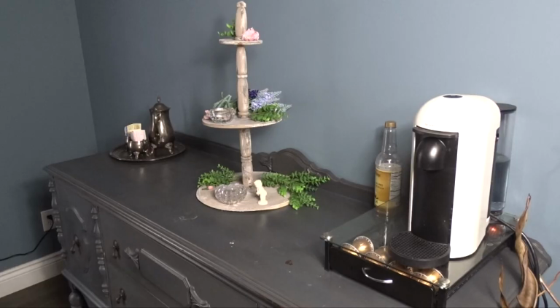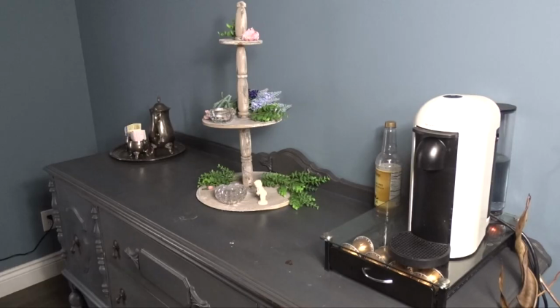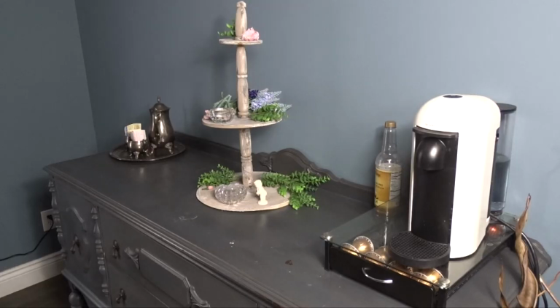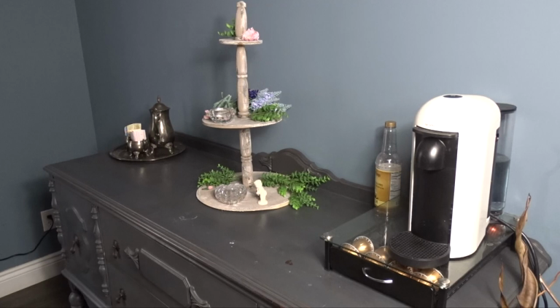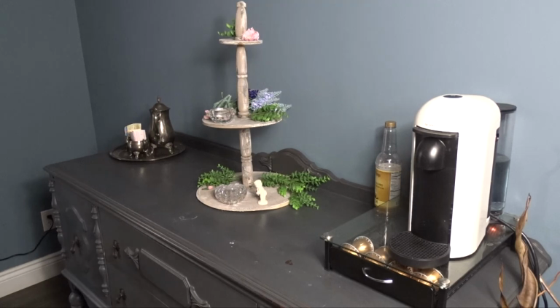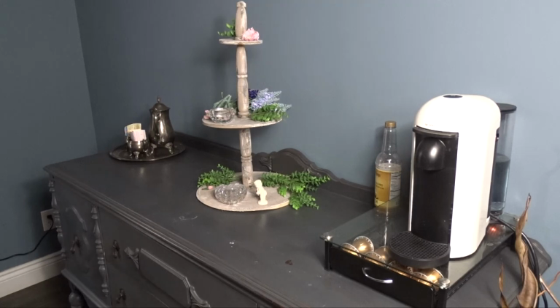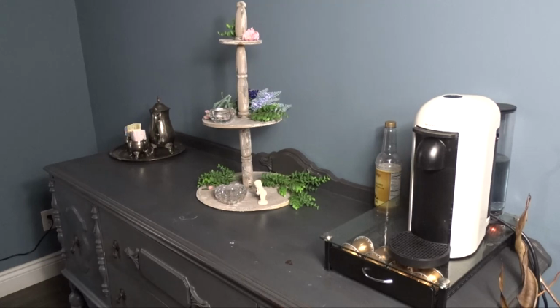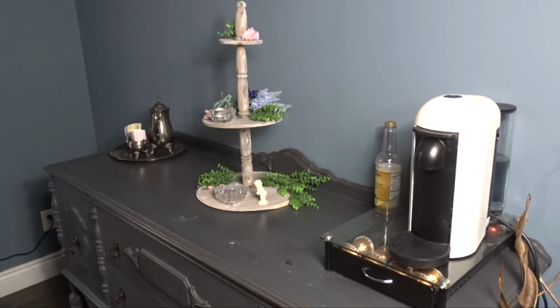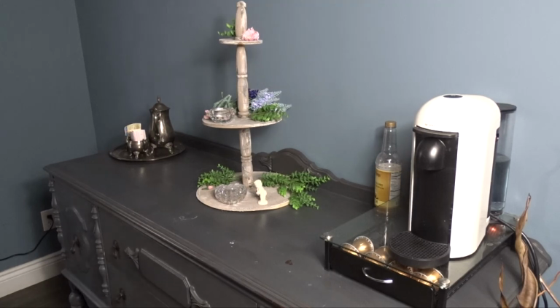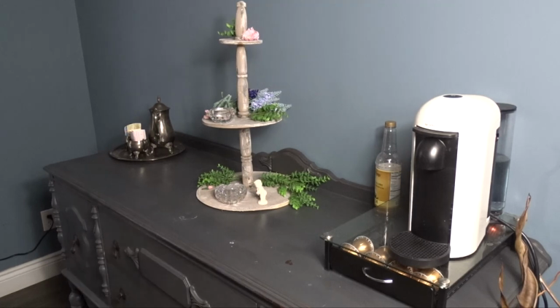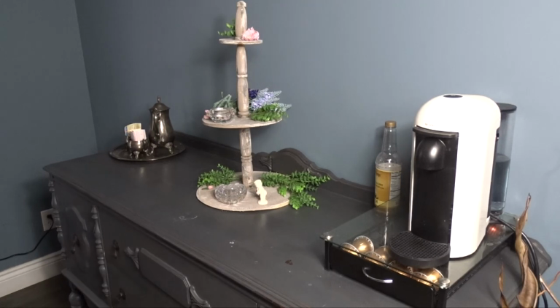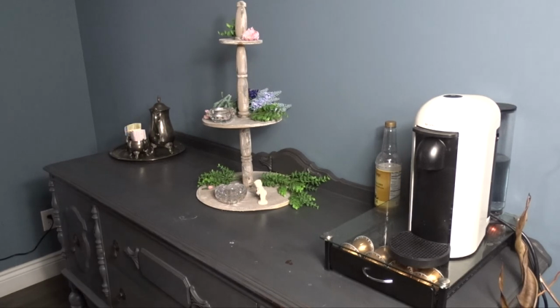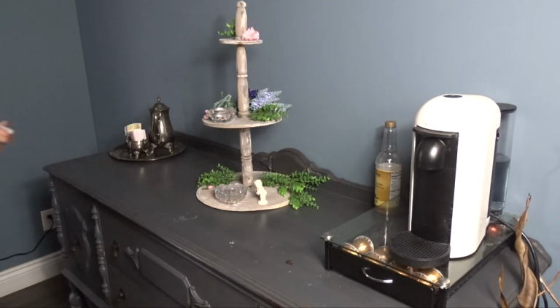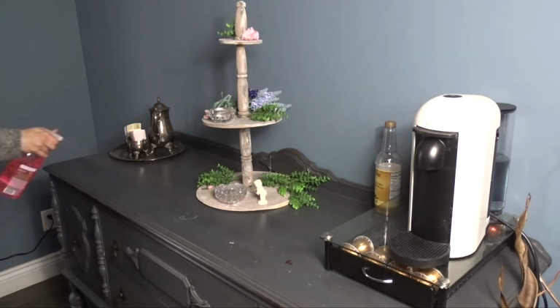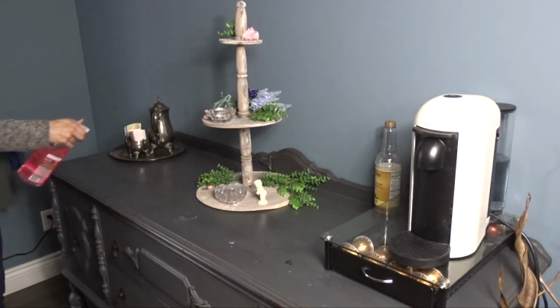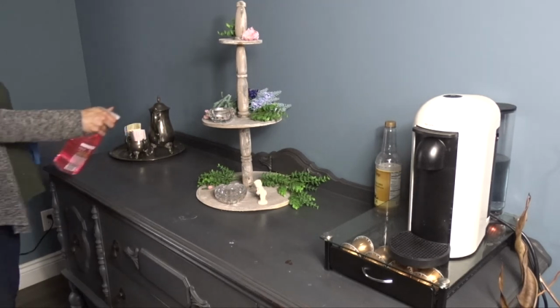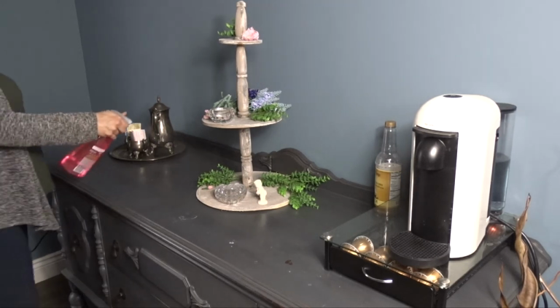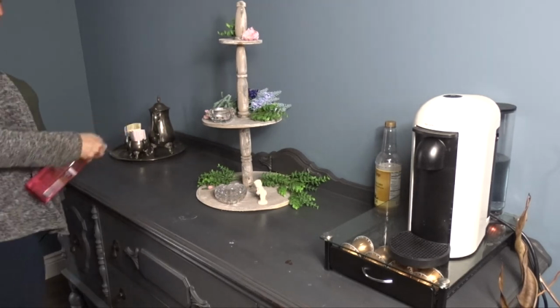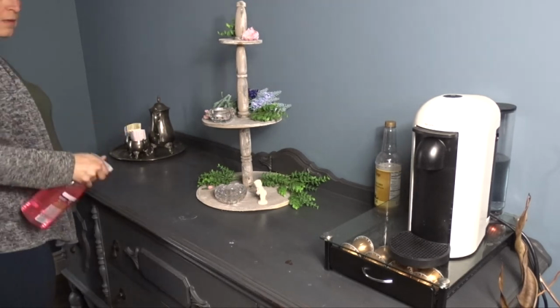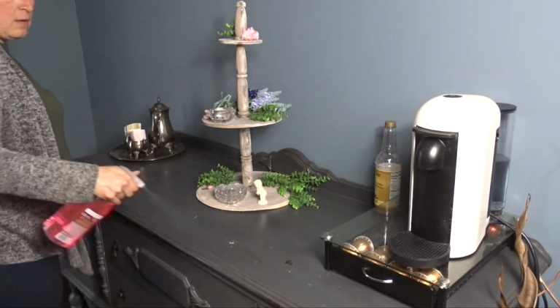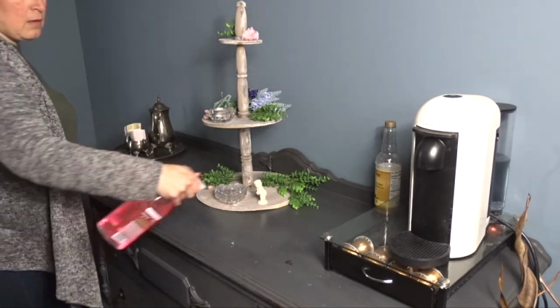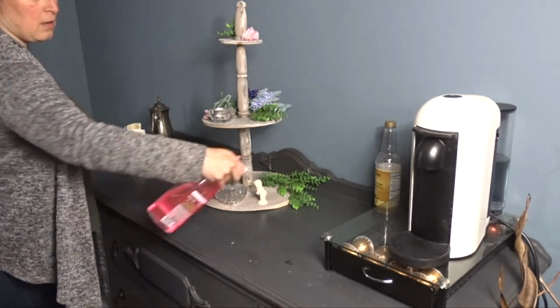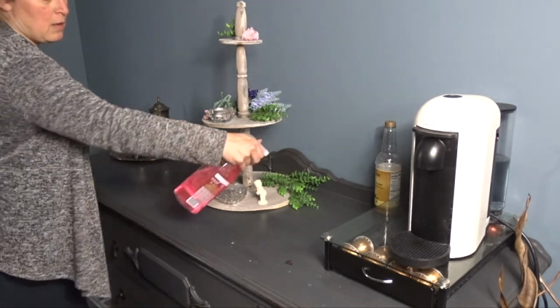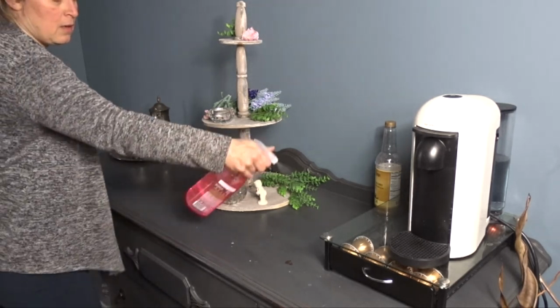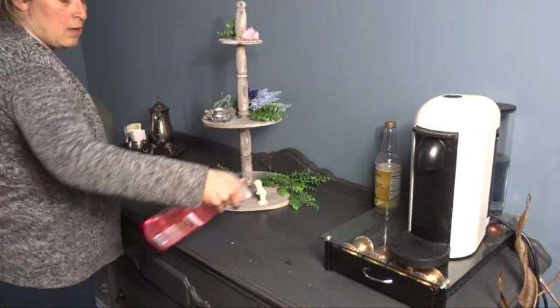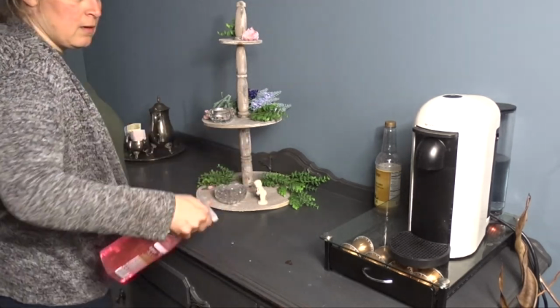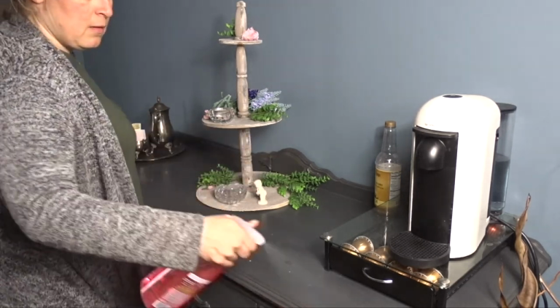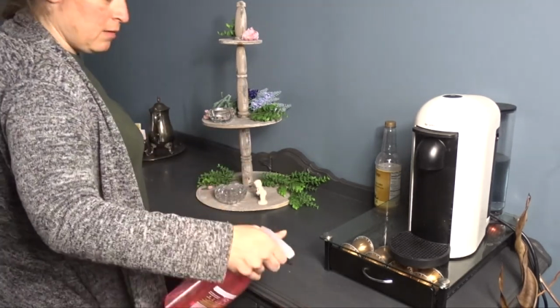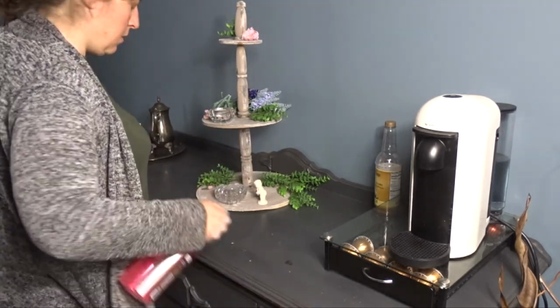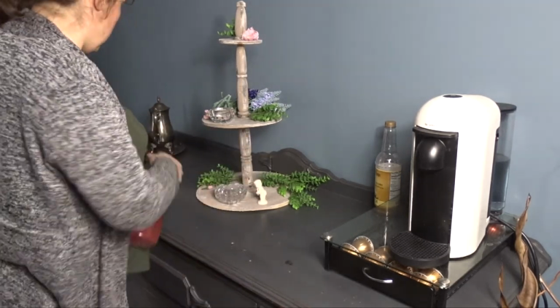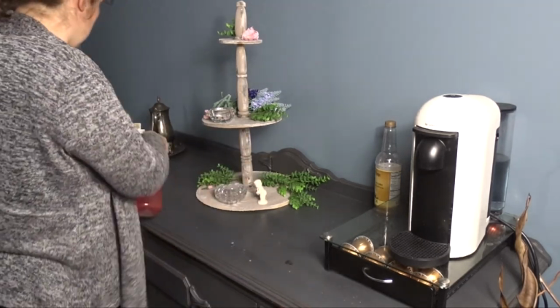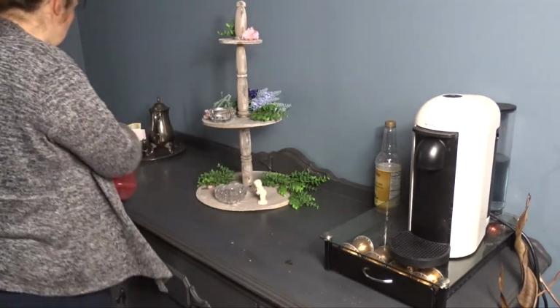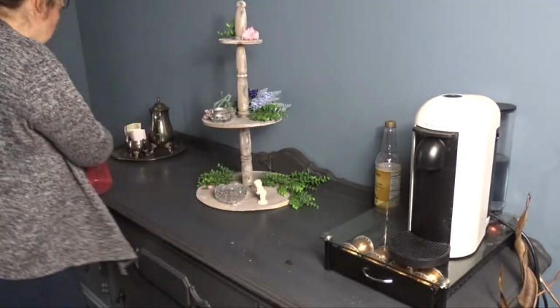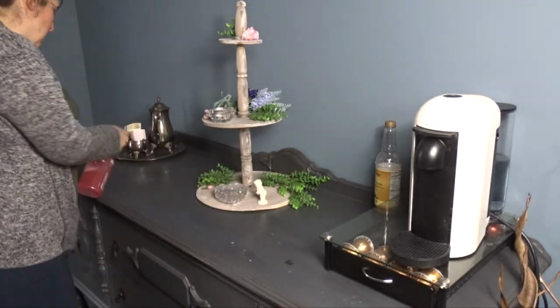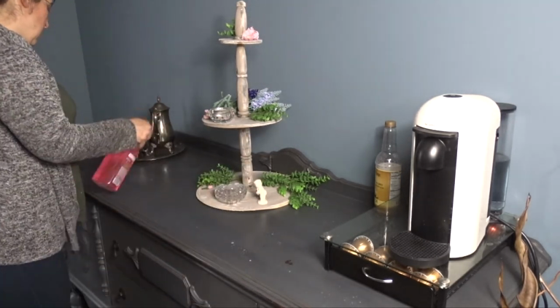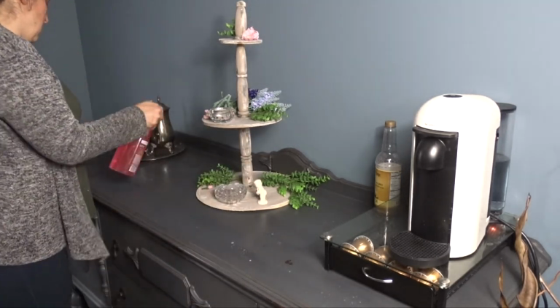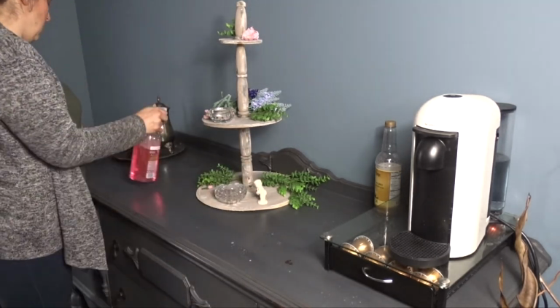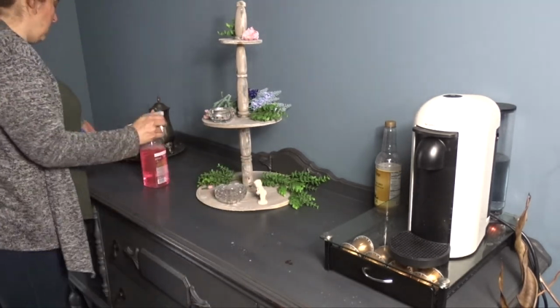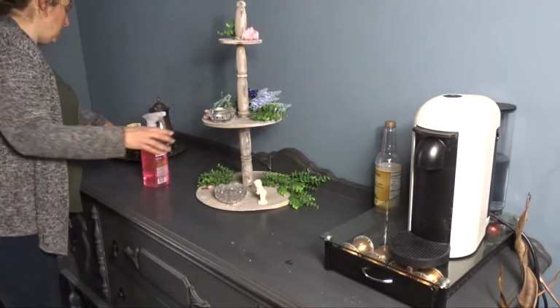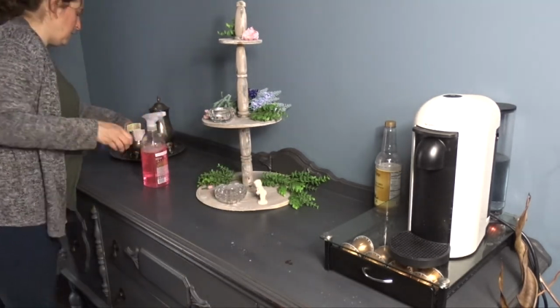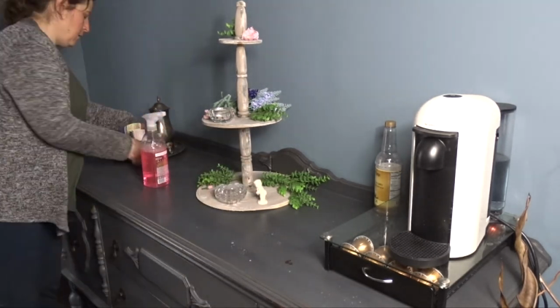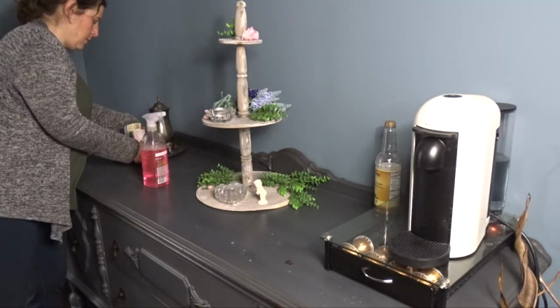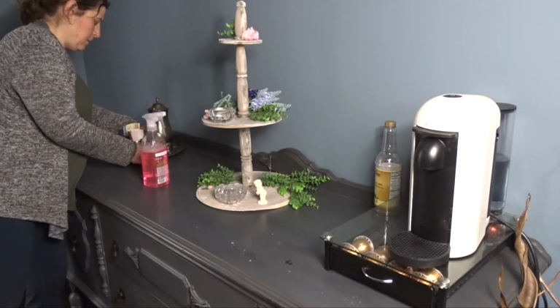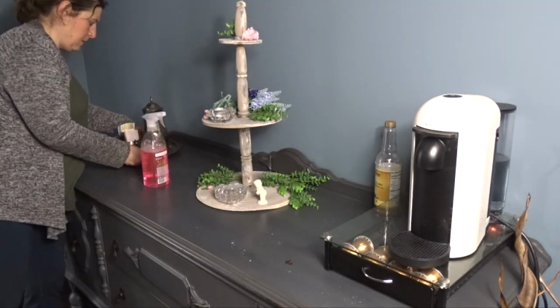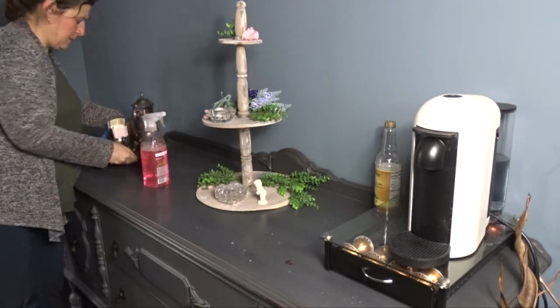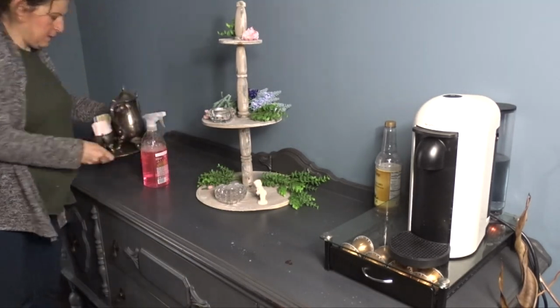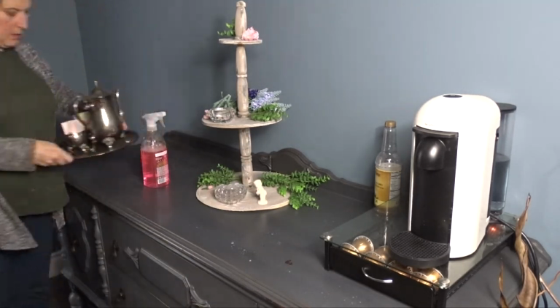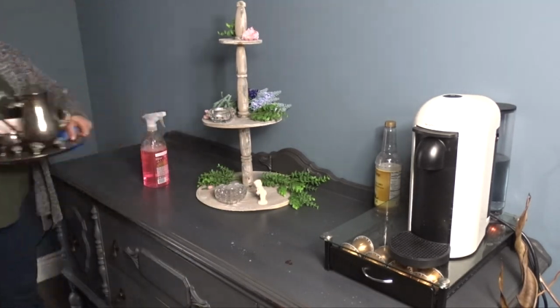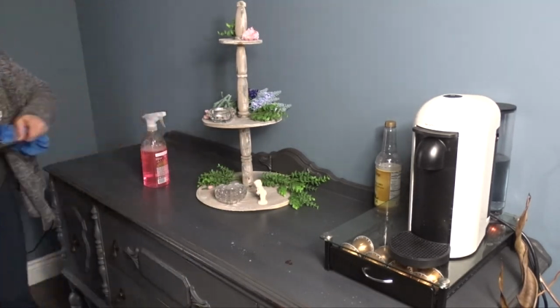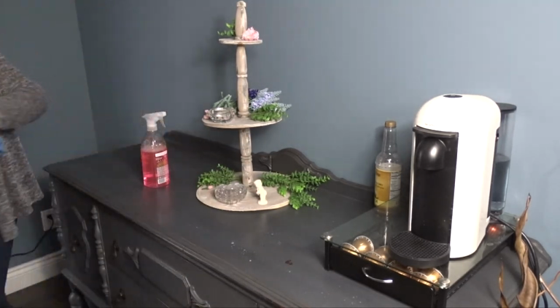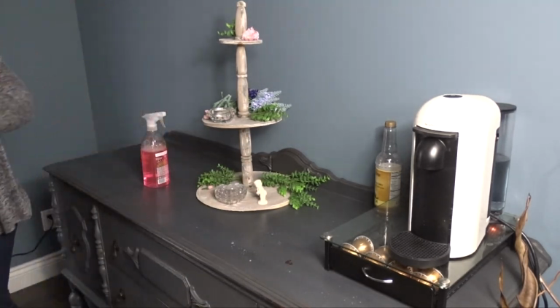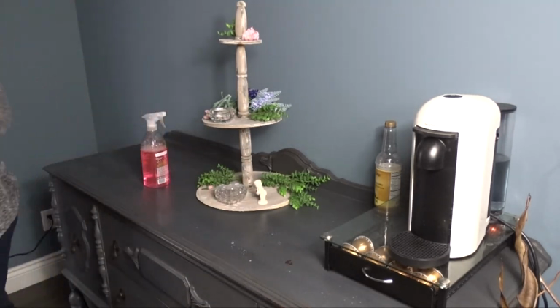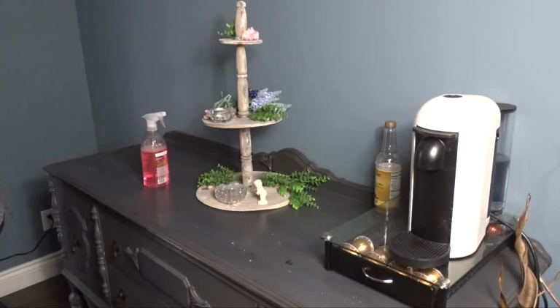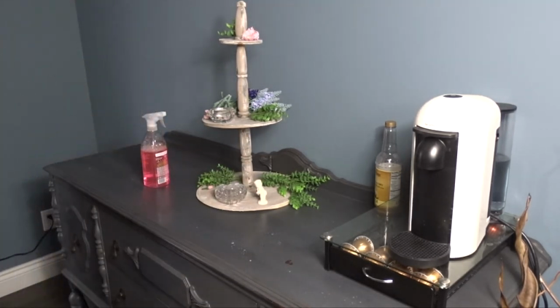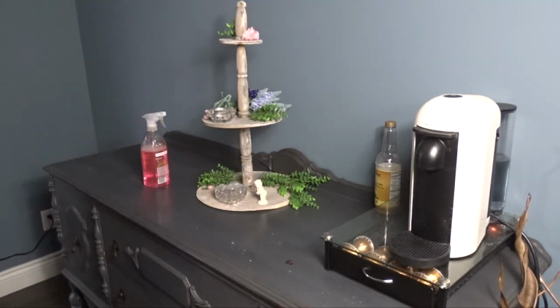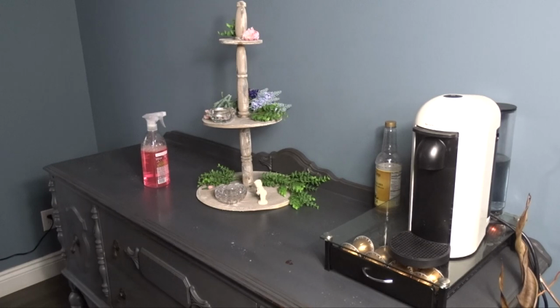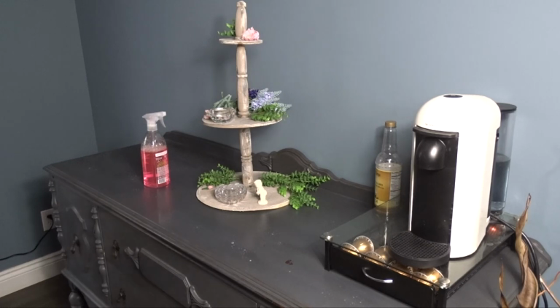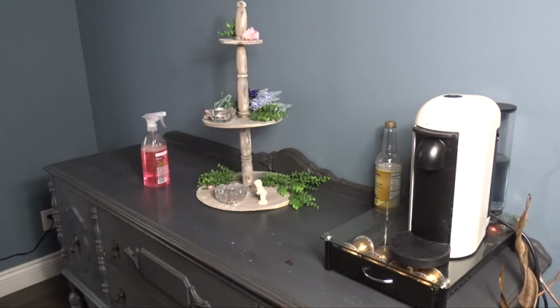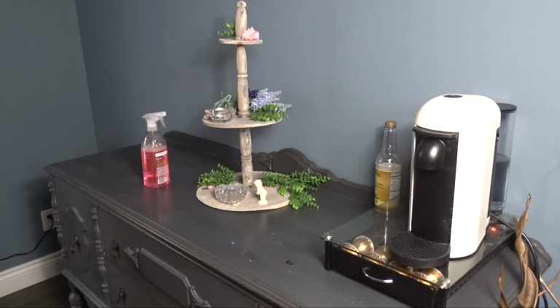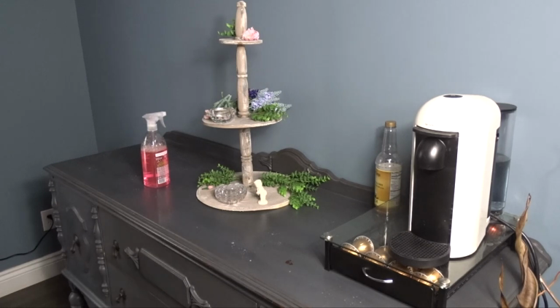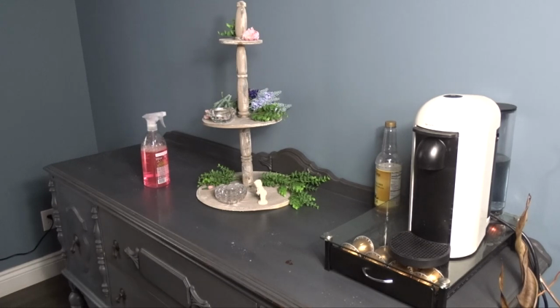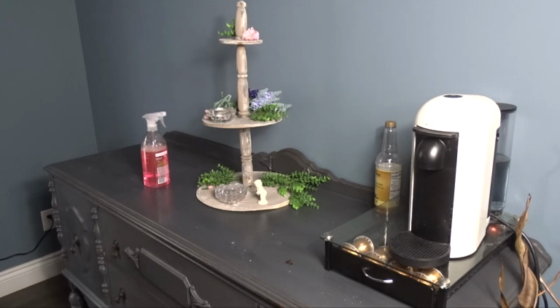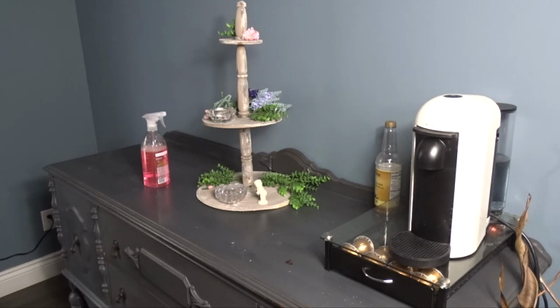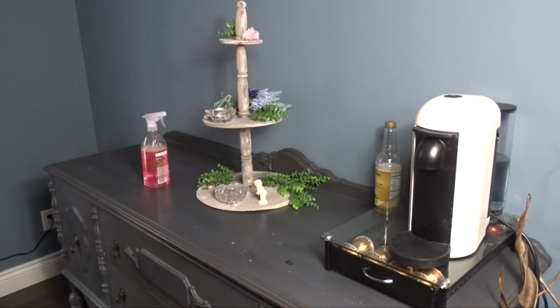Hi guys and welcome! Today we are decorating our dining room for Easter.